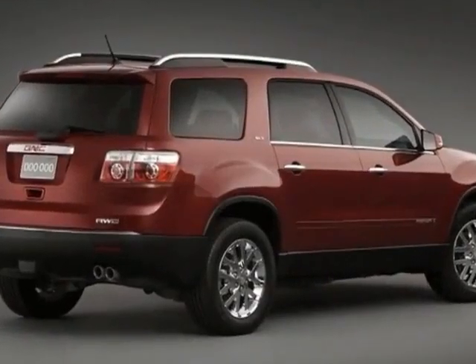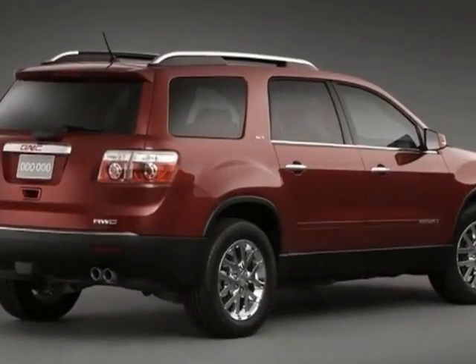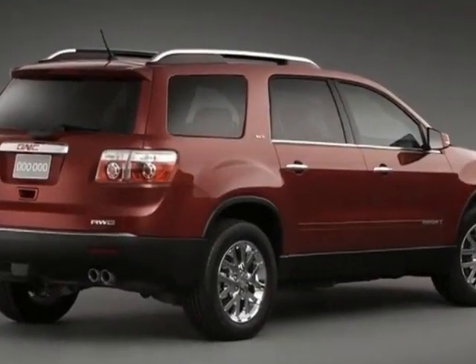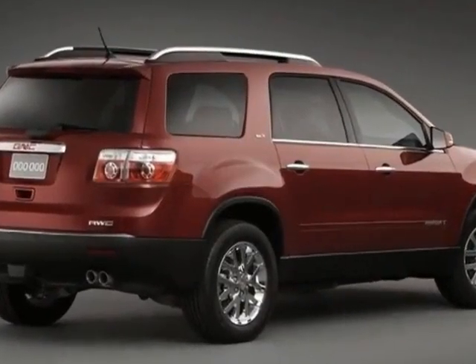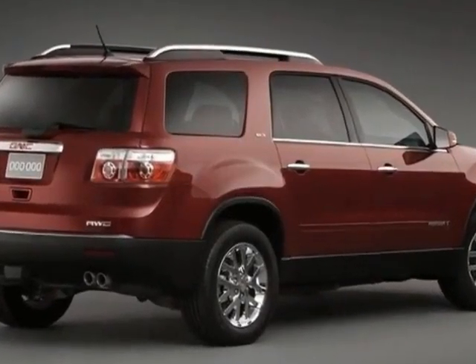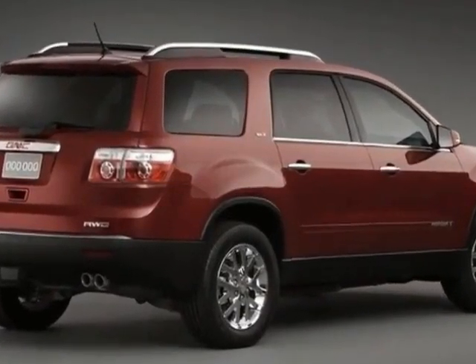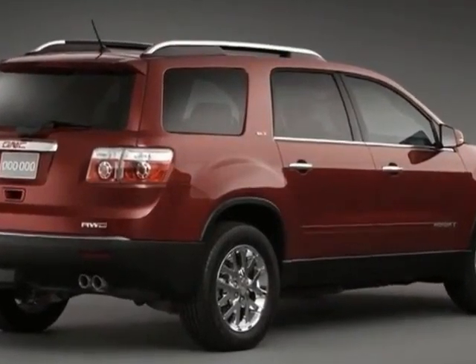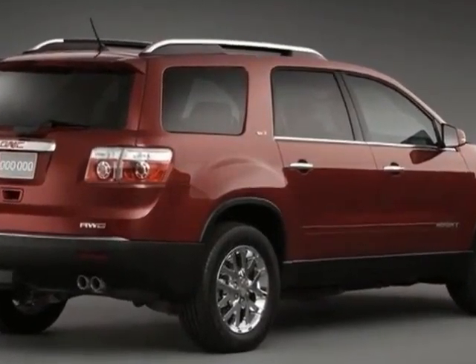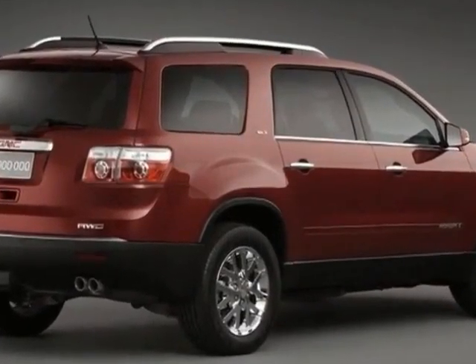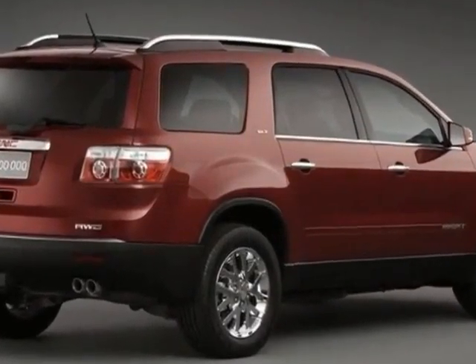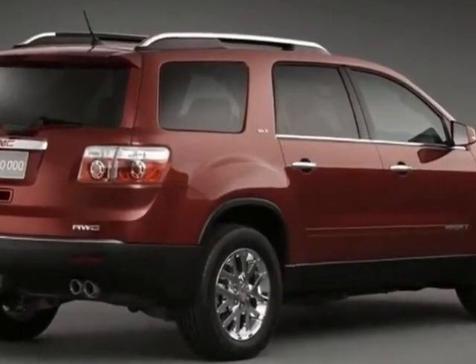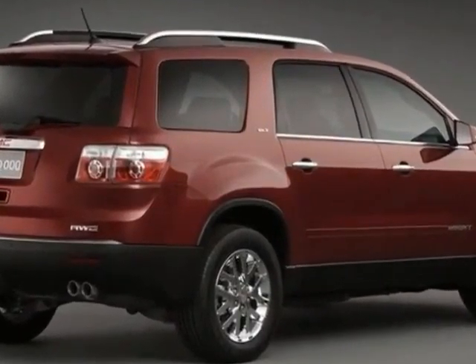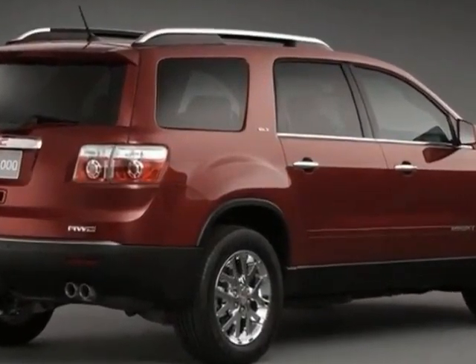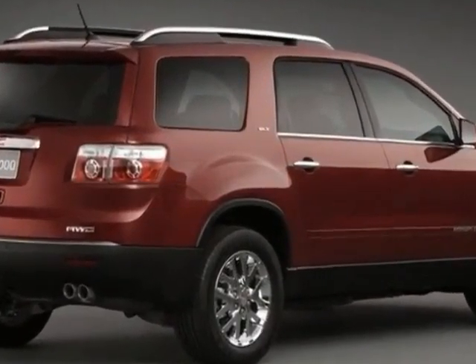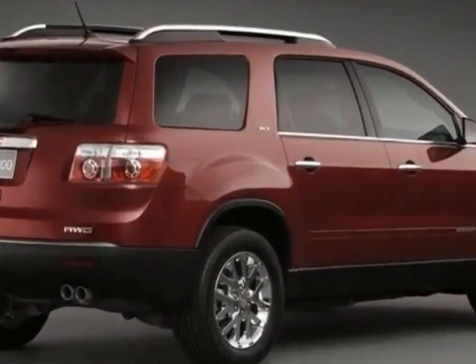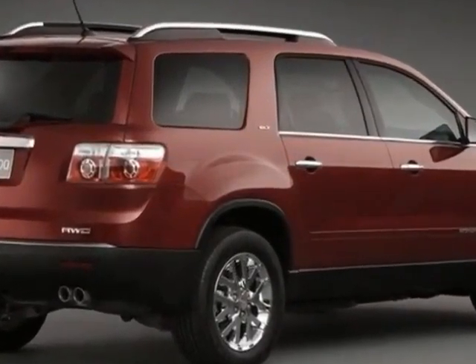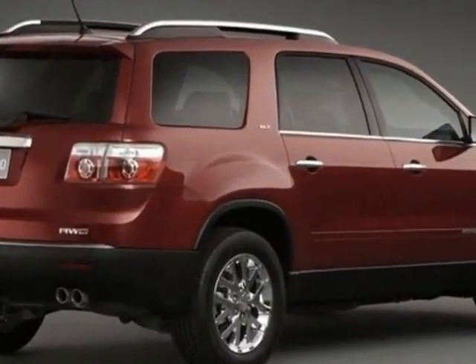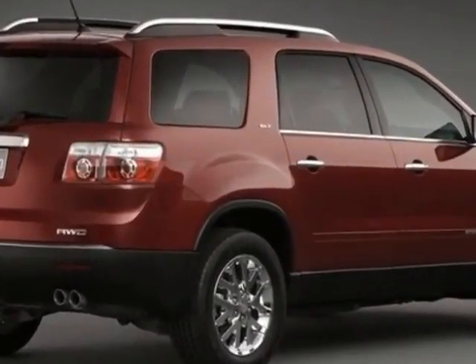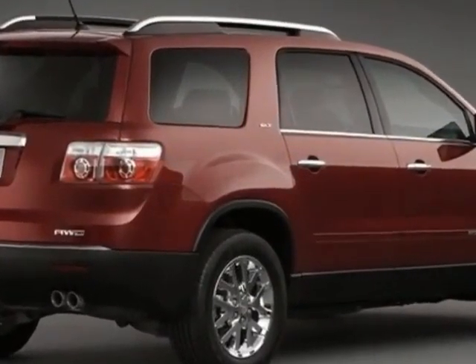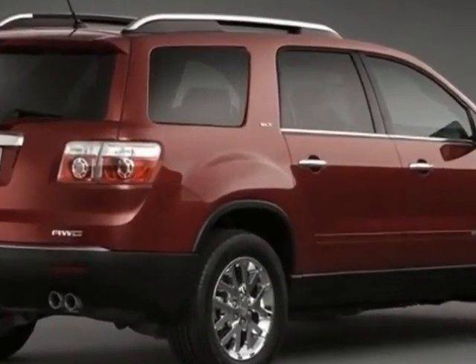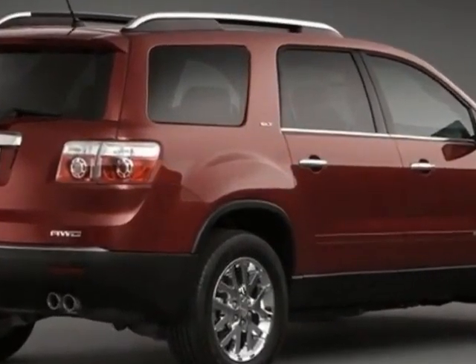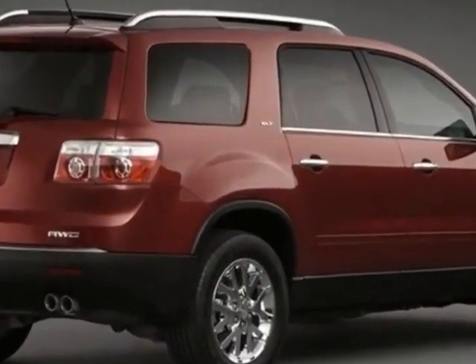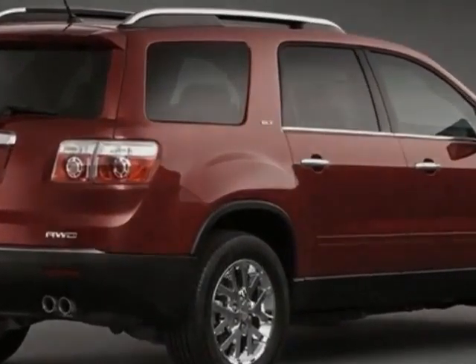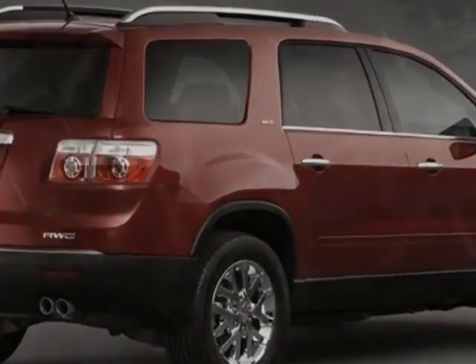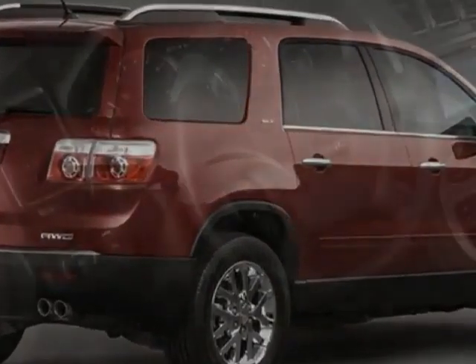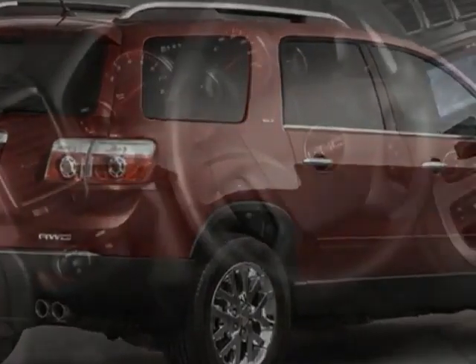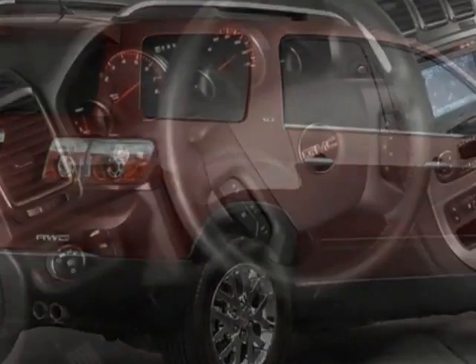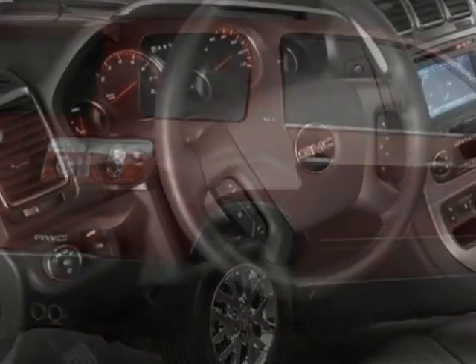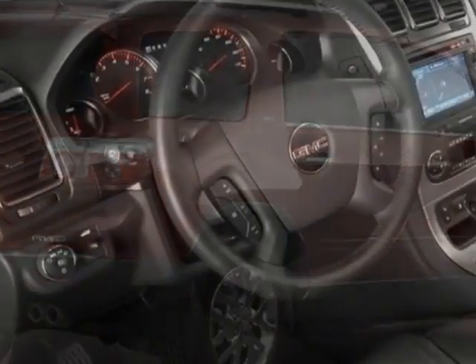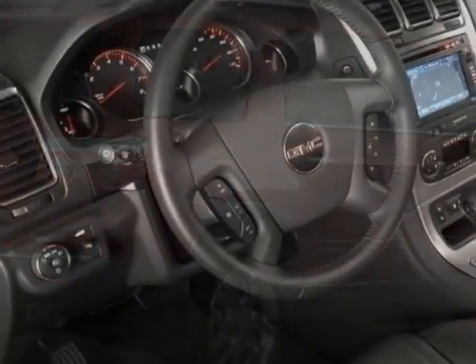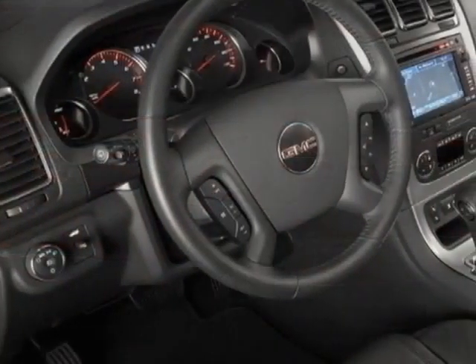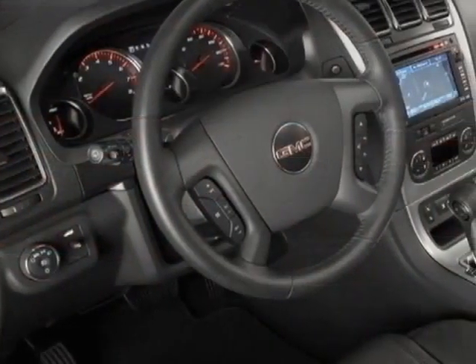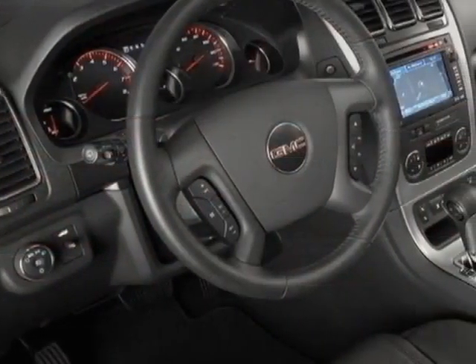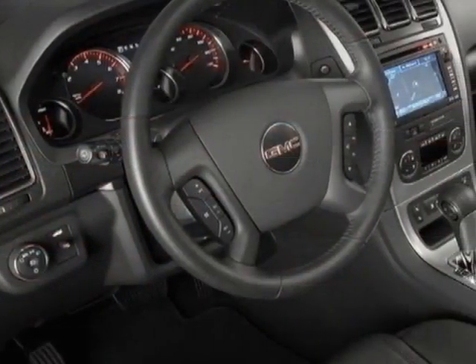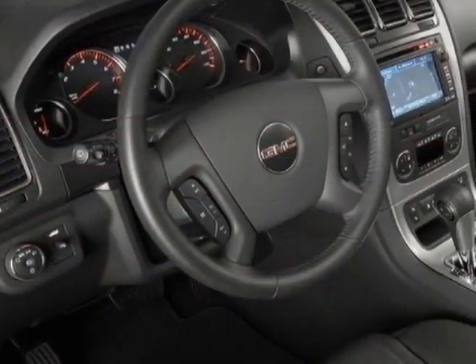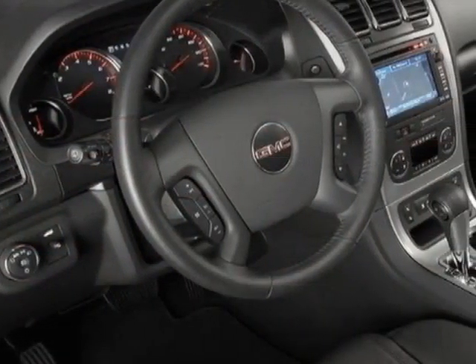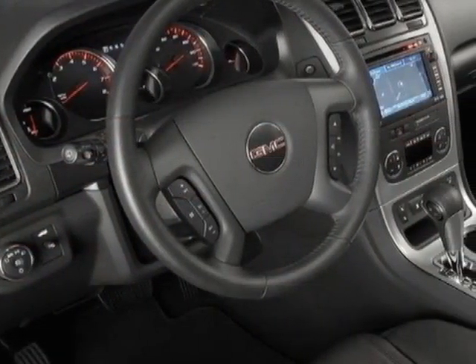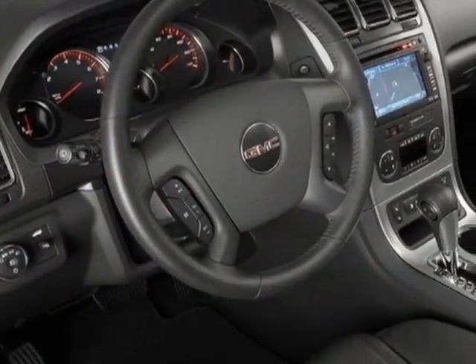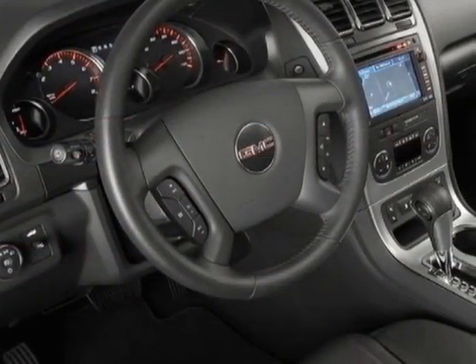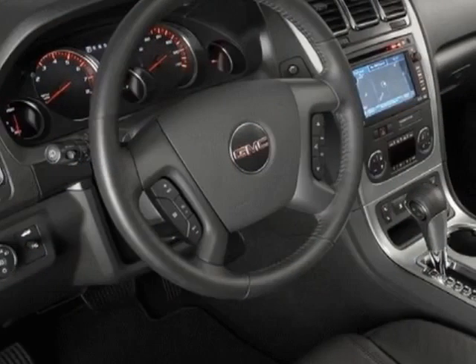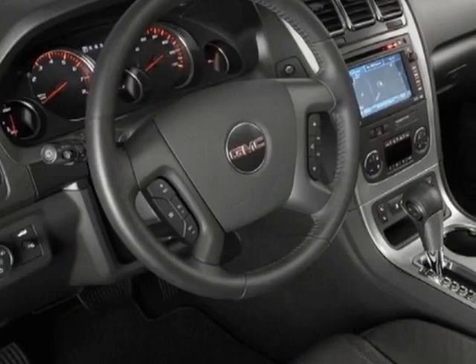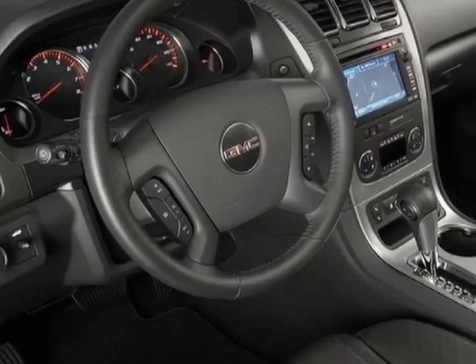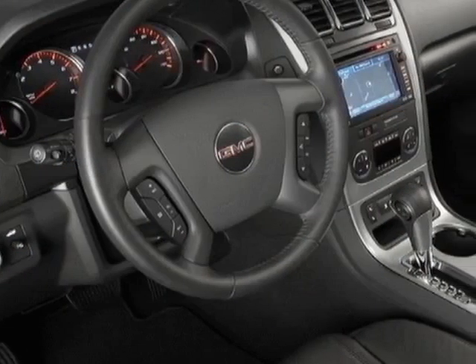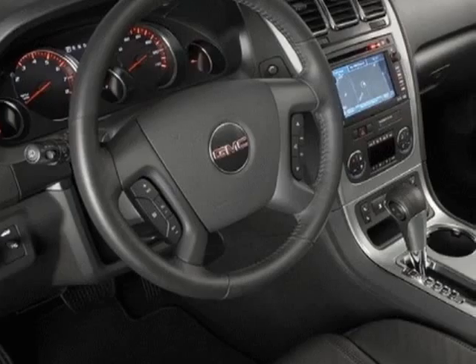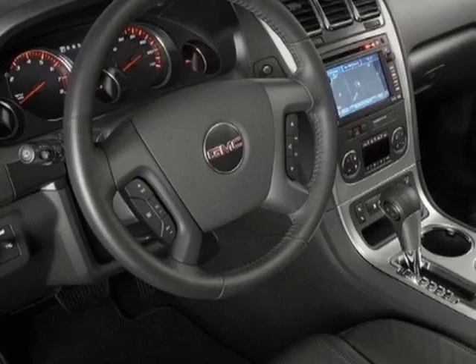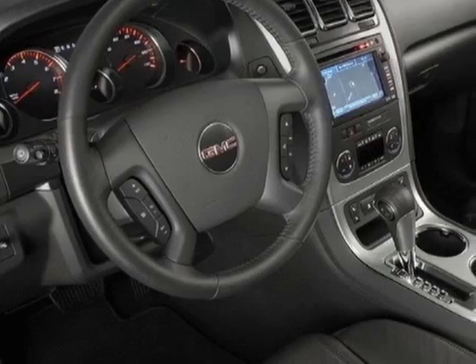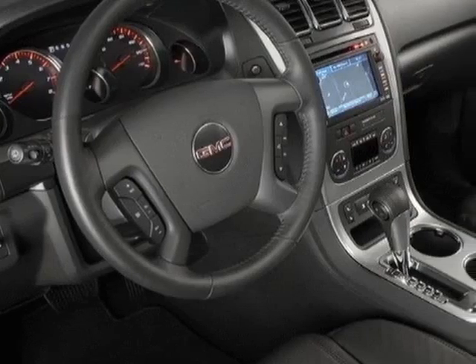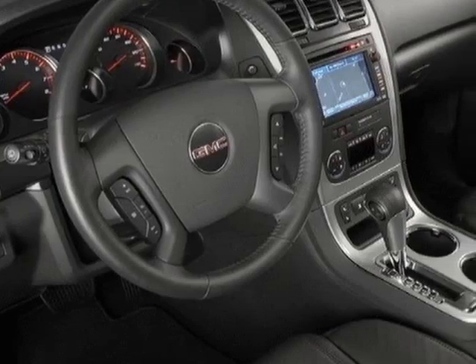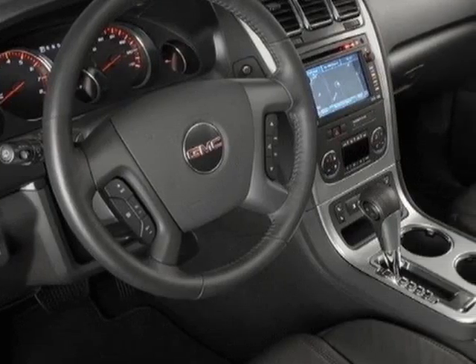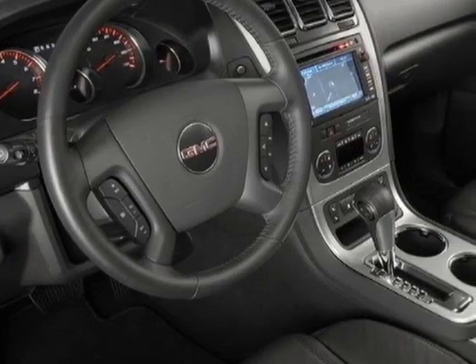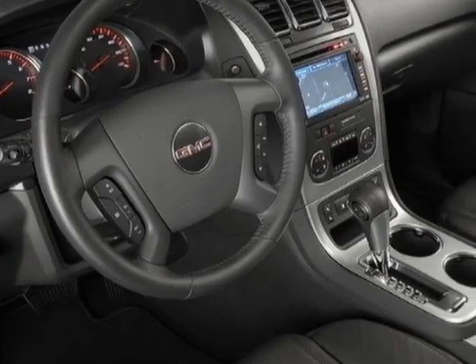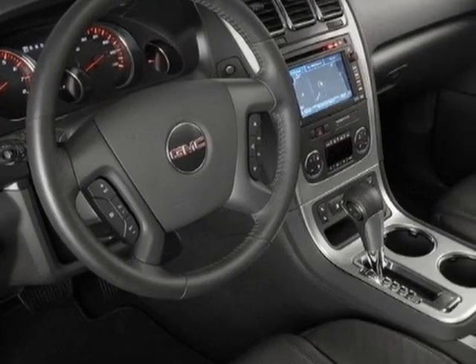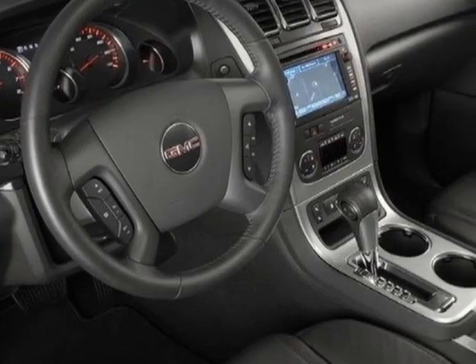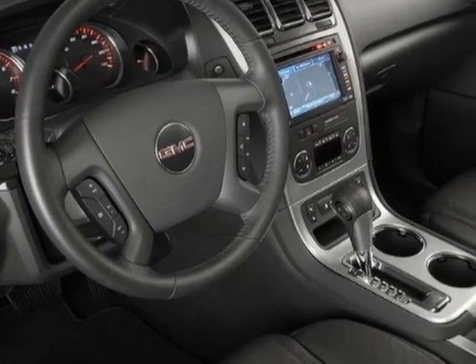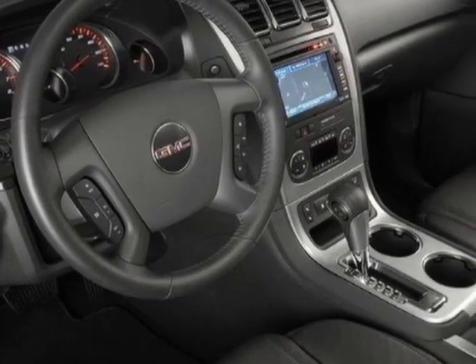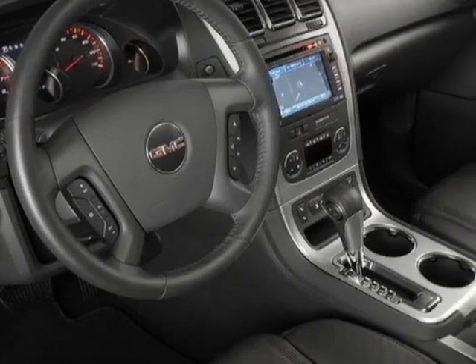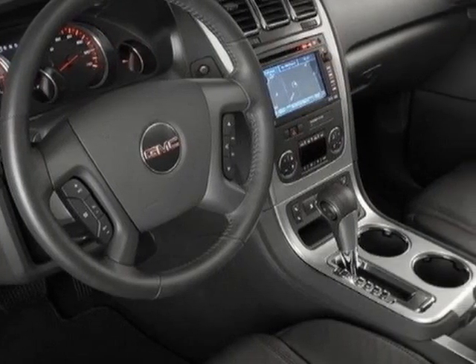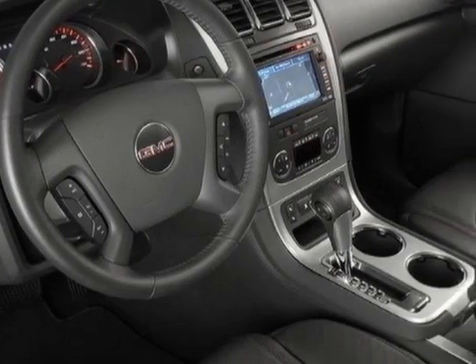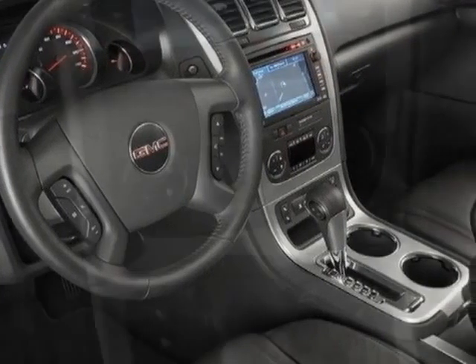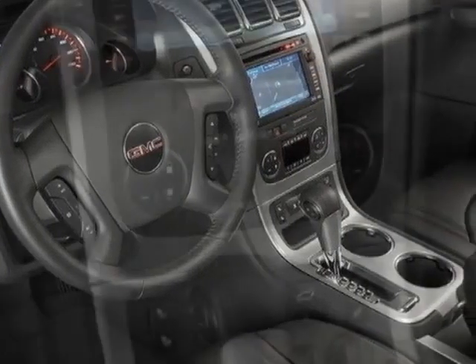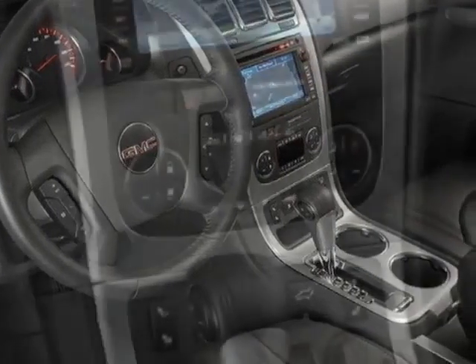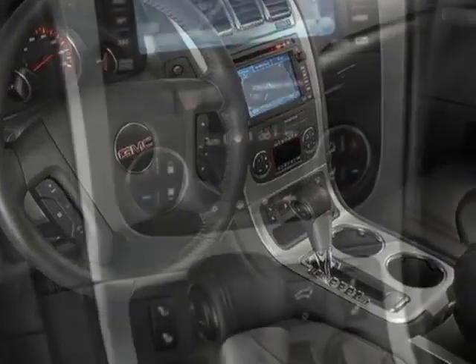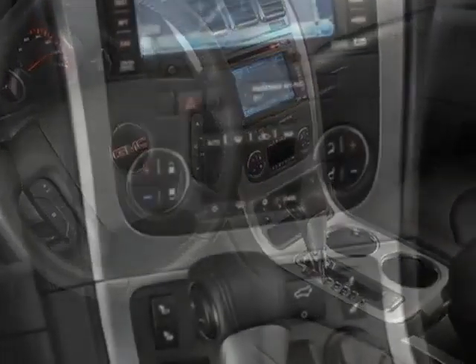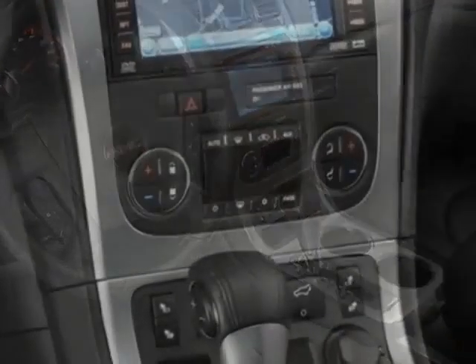Additional options for this vehicle include power passenger seat, climate control, passenger airbag, and heated mirrors.